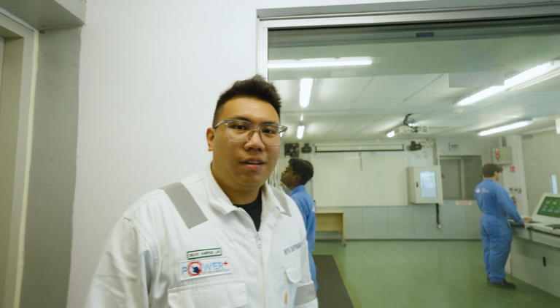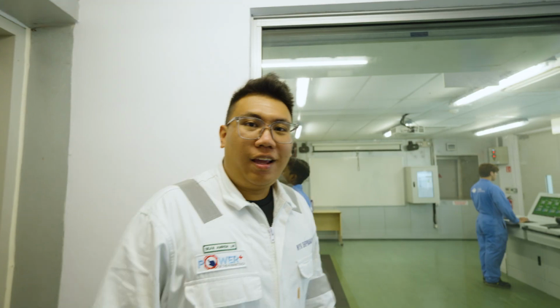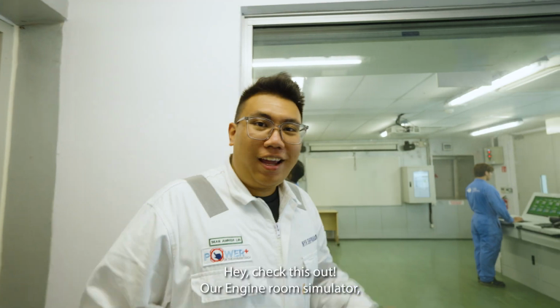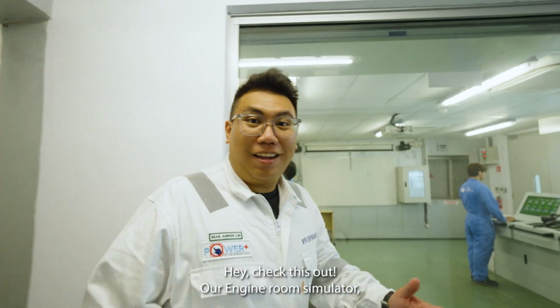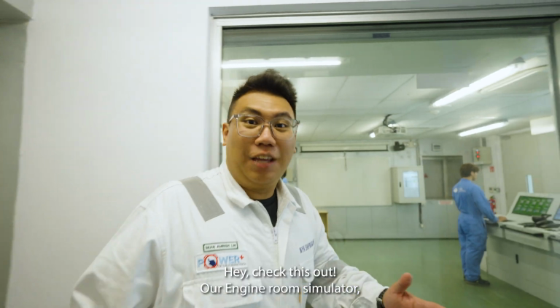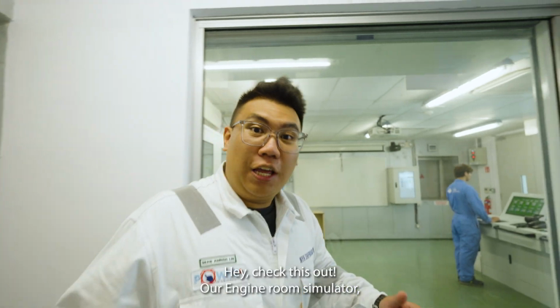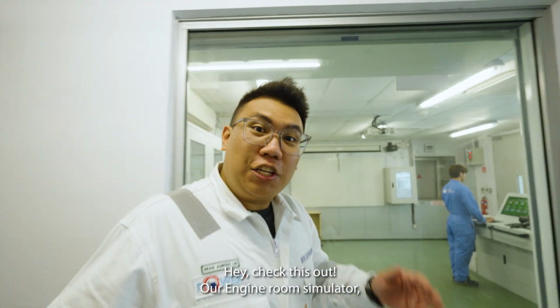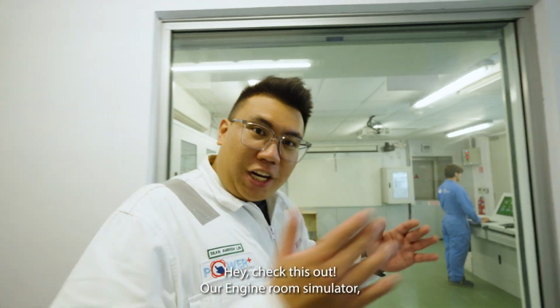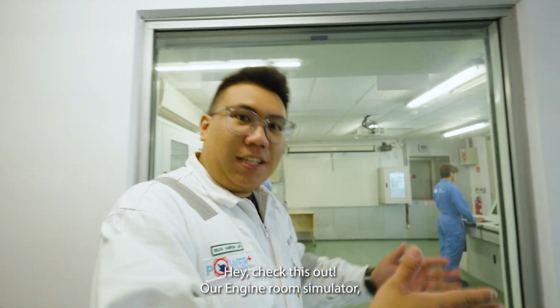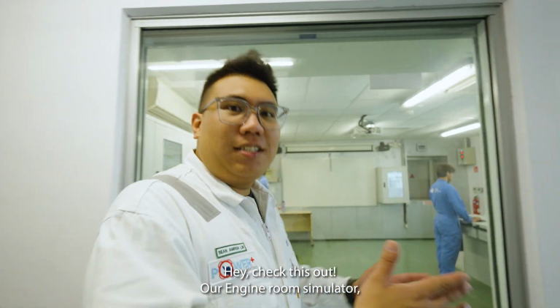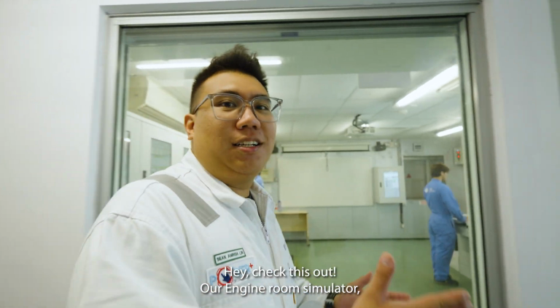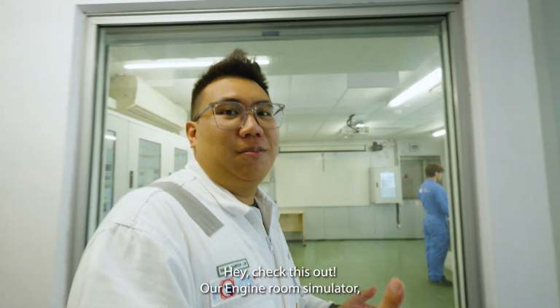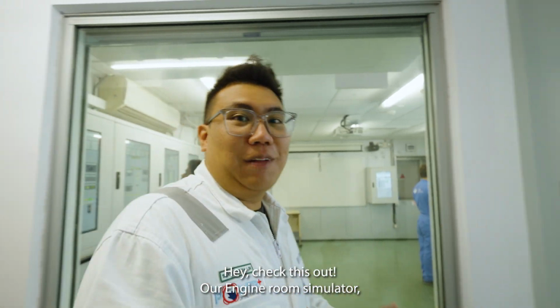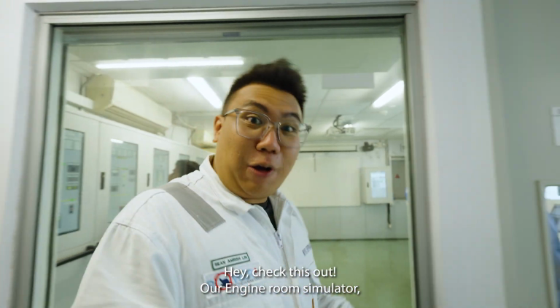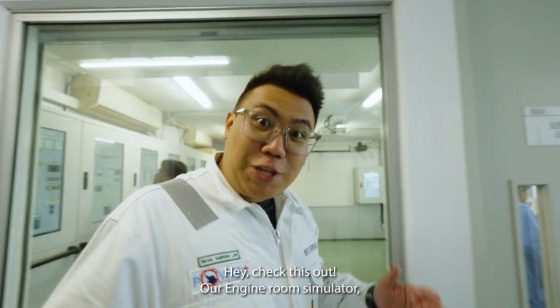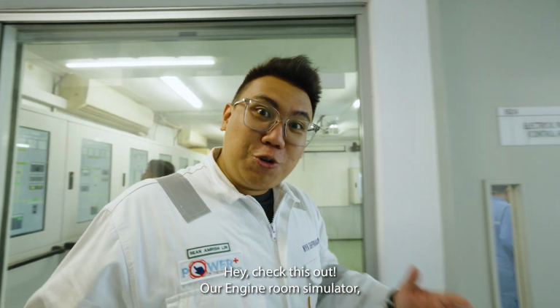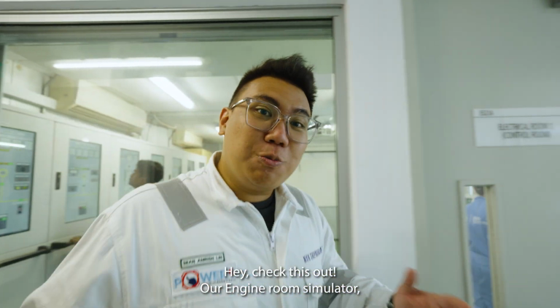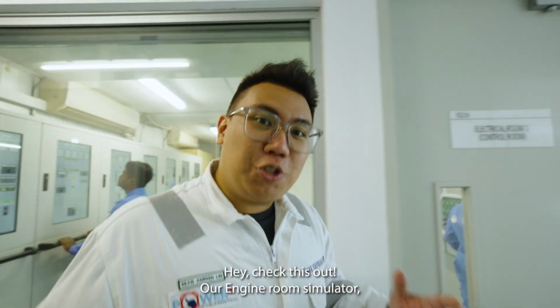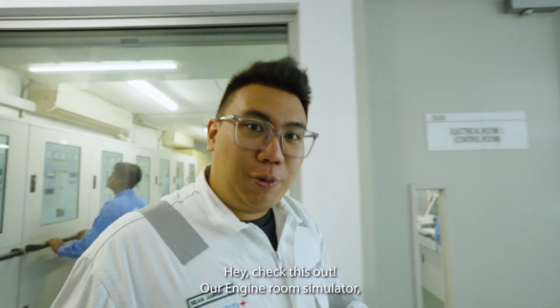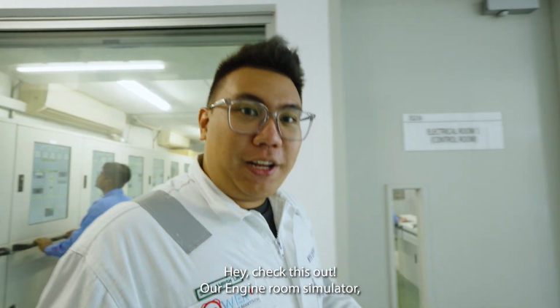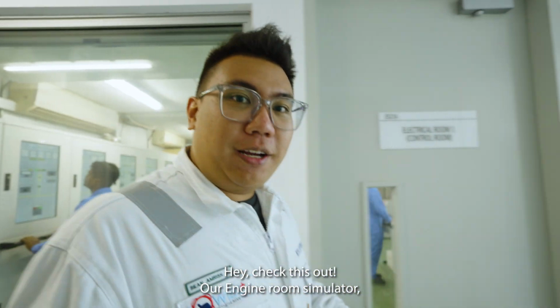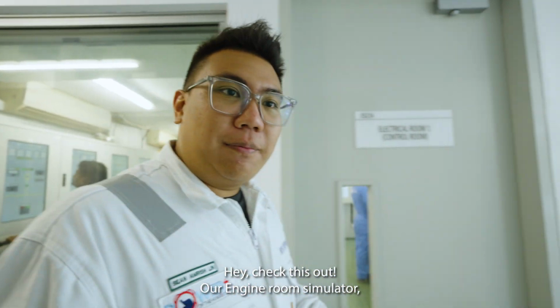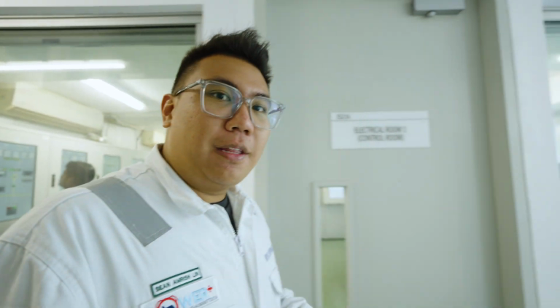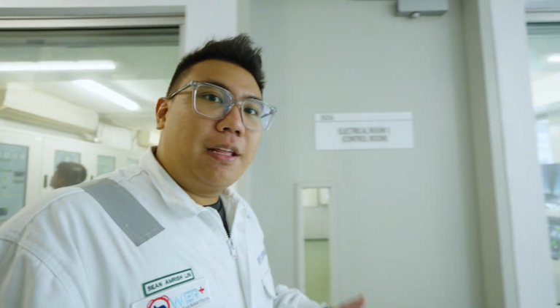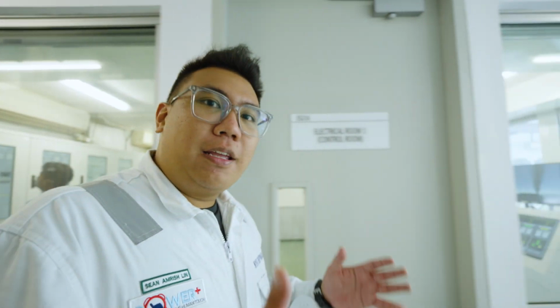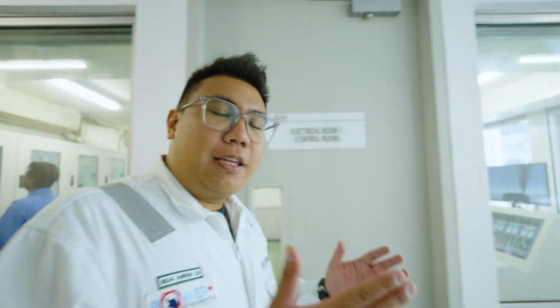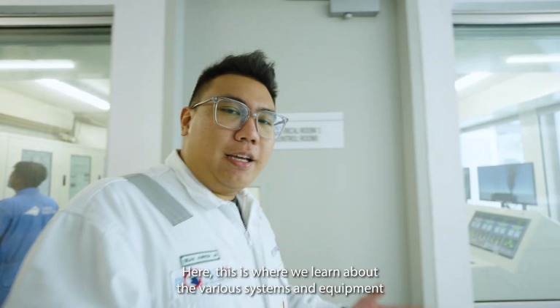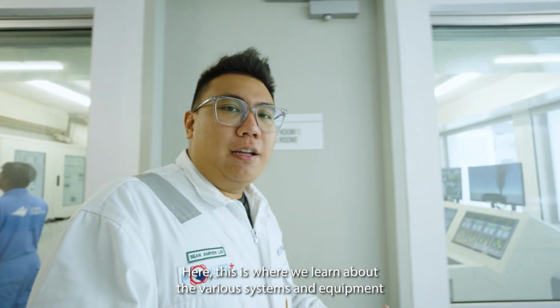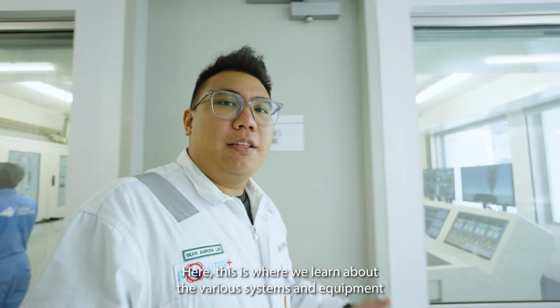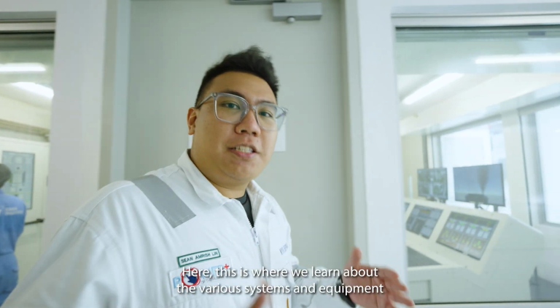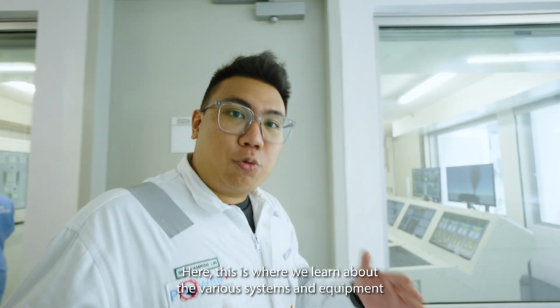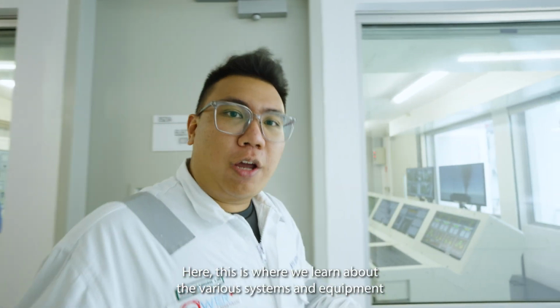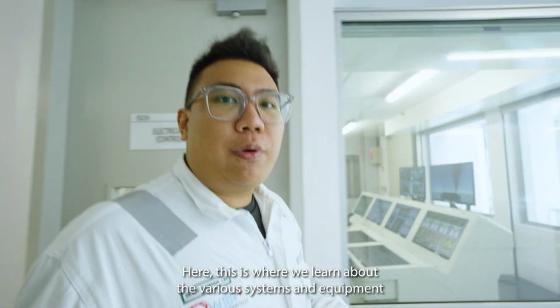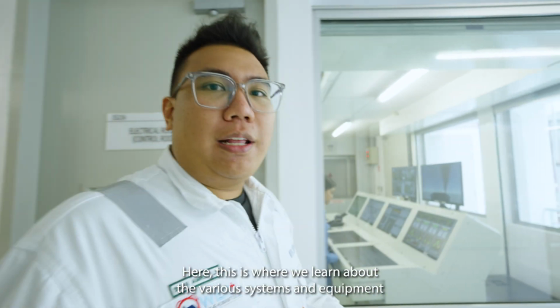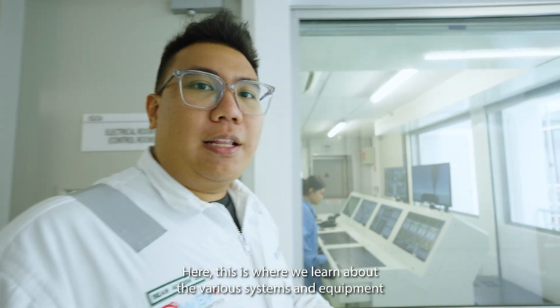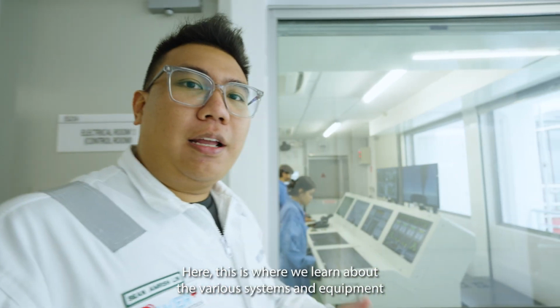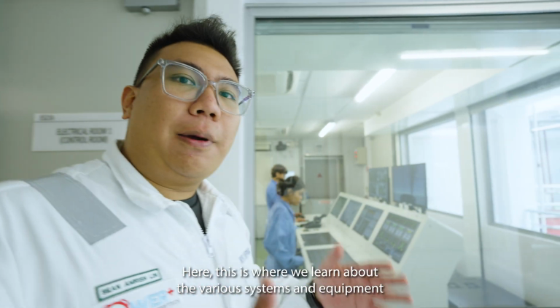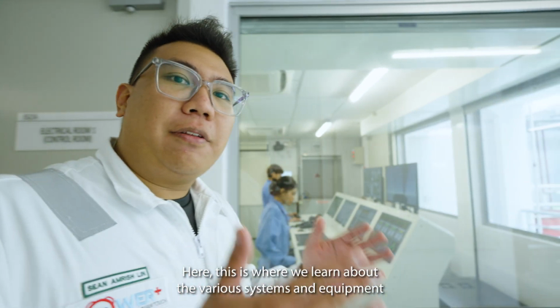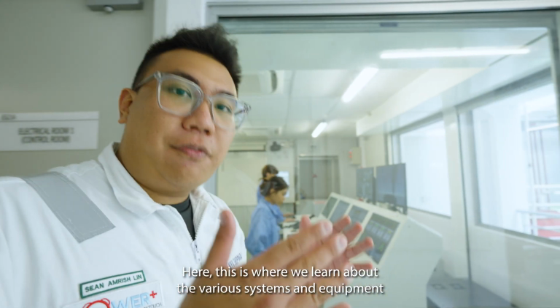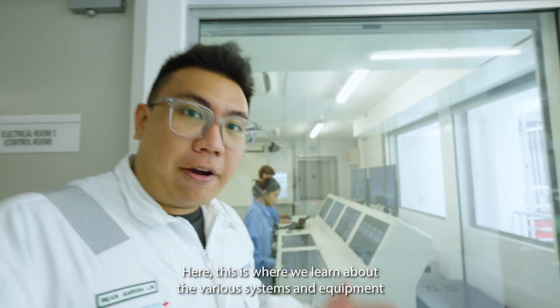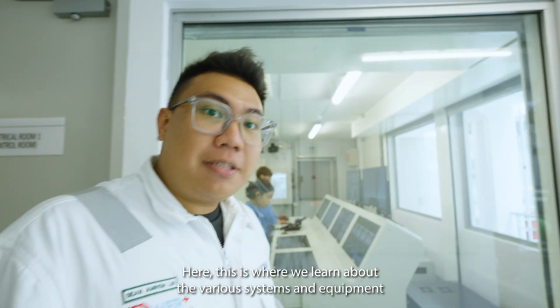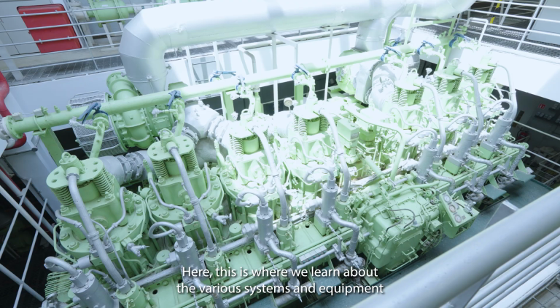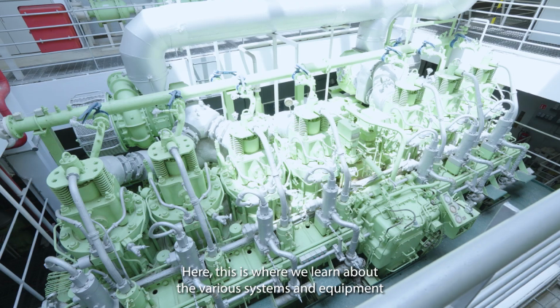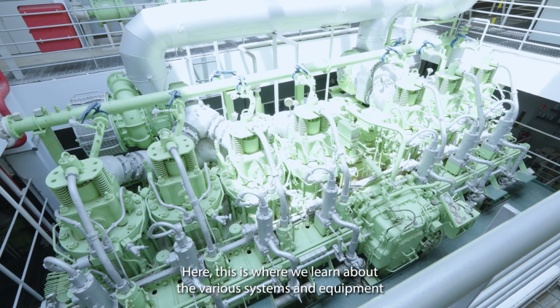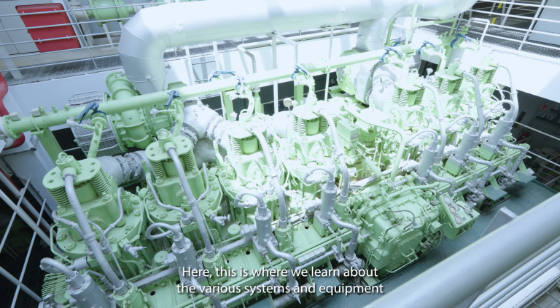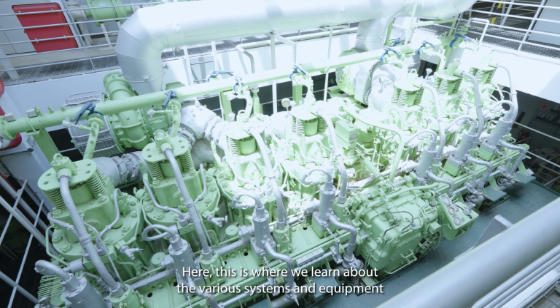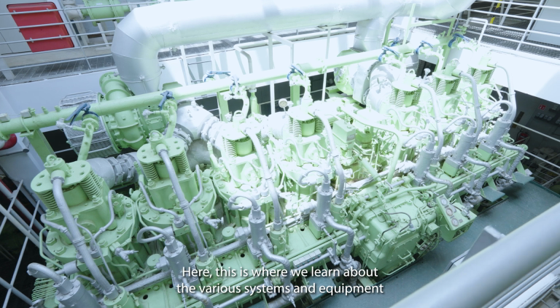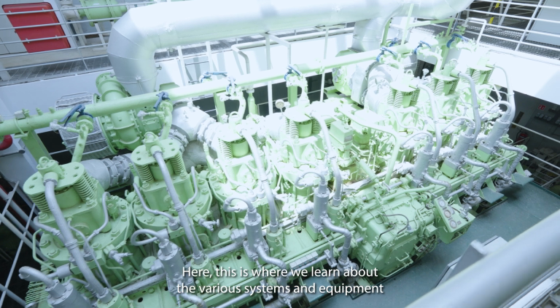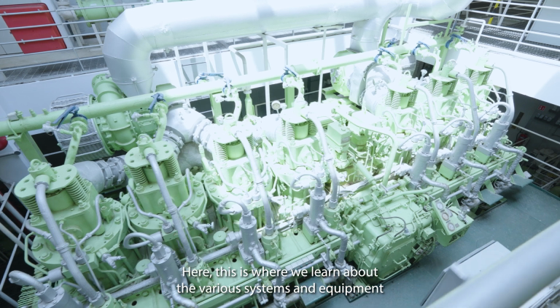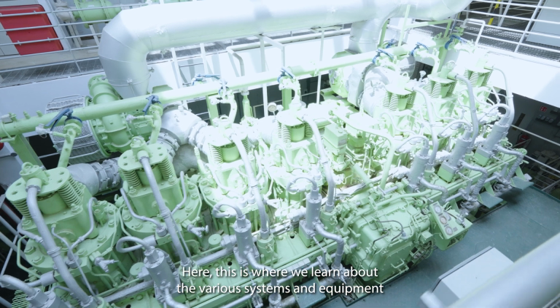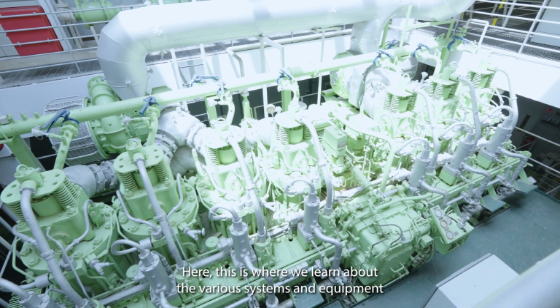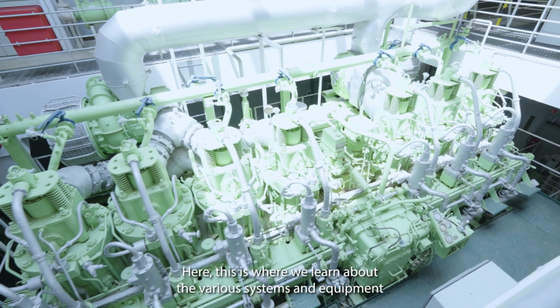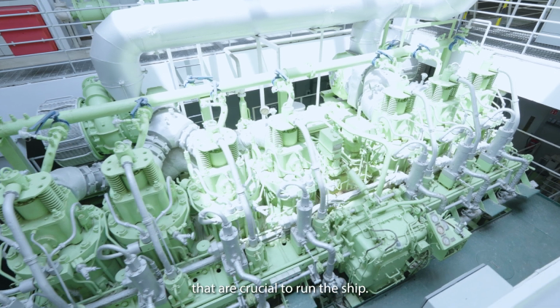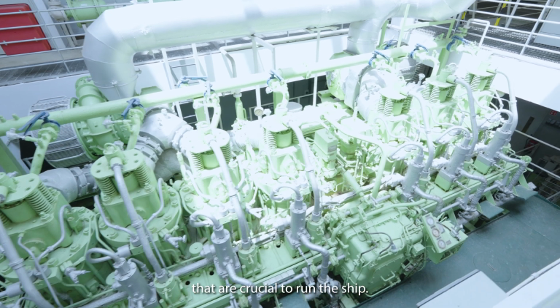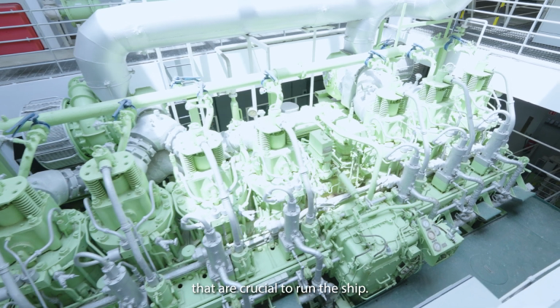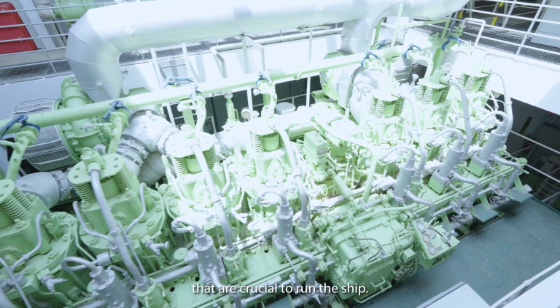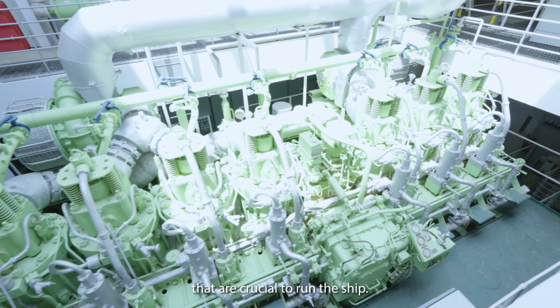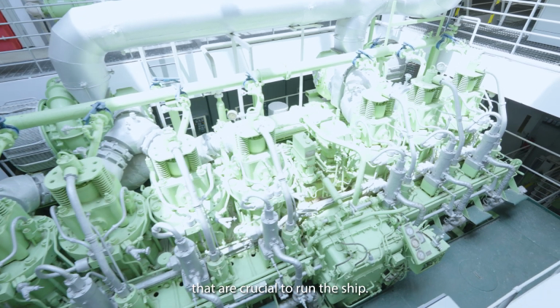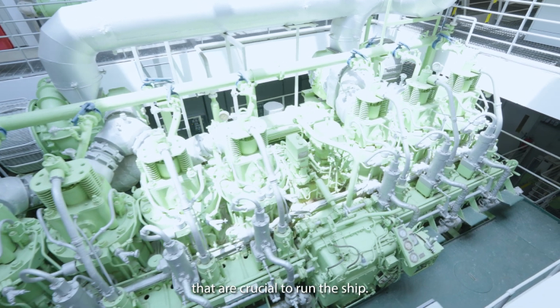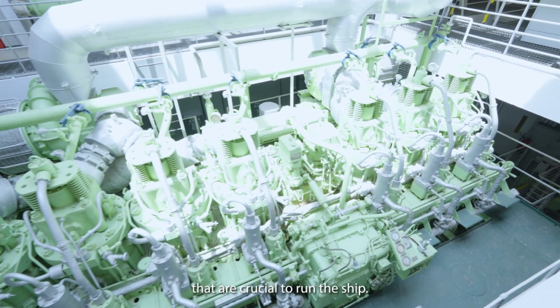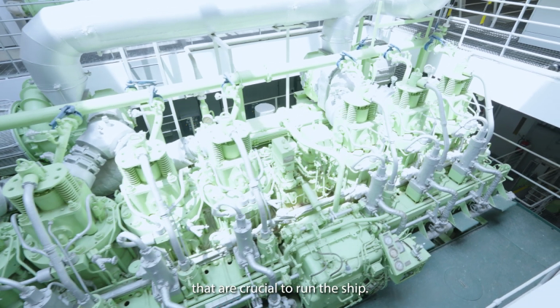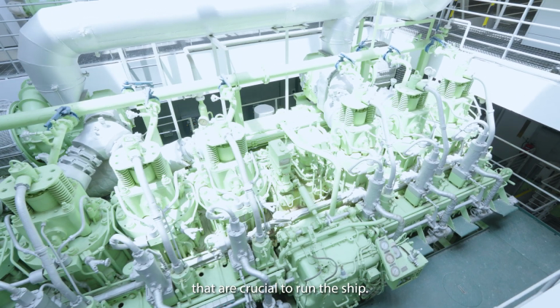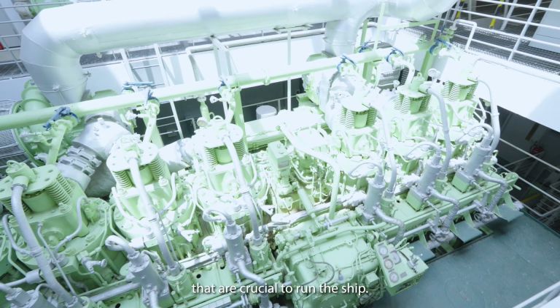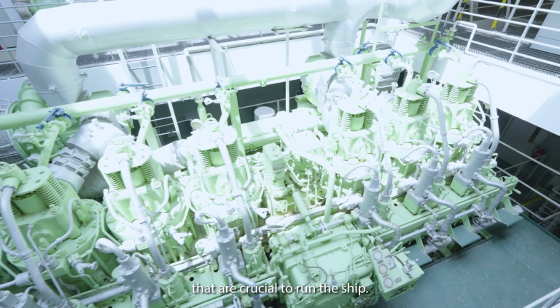Check this out — our engine room simulator. This is where we learn about the various systems and equipment that are crucial to run the ship.